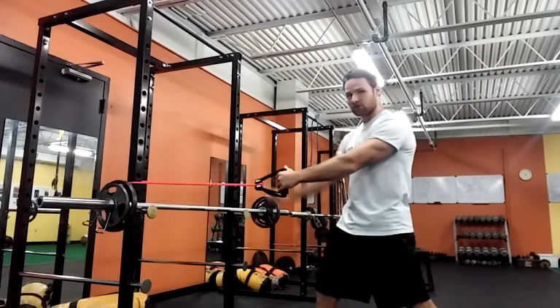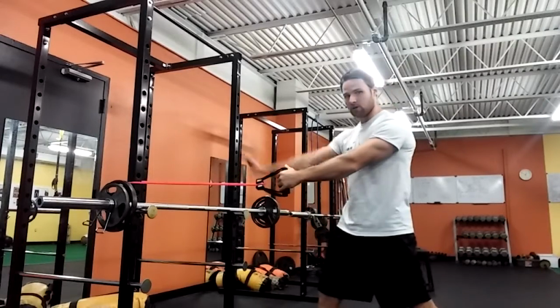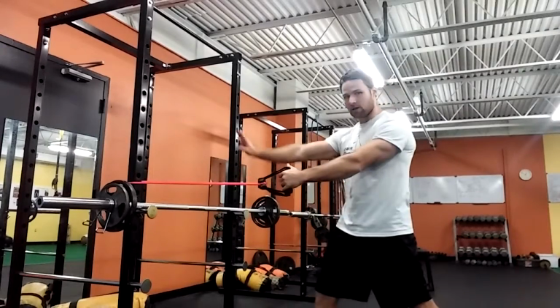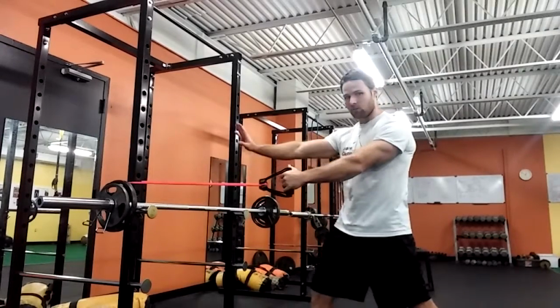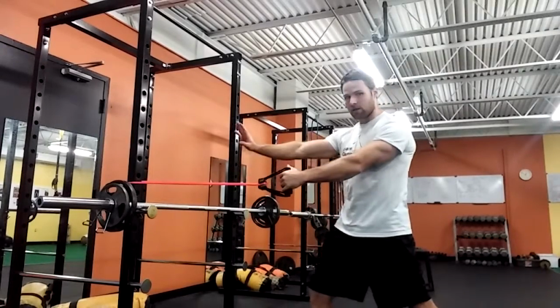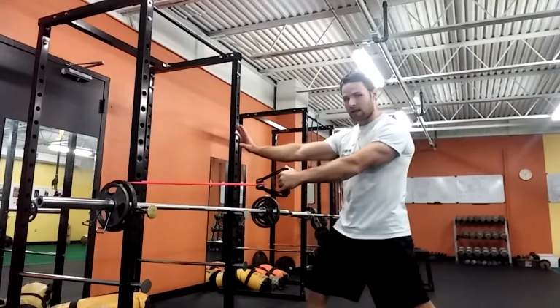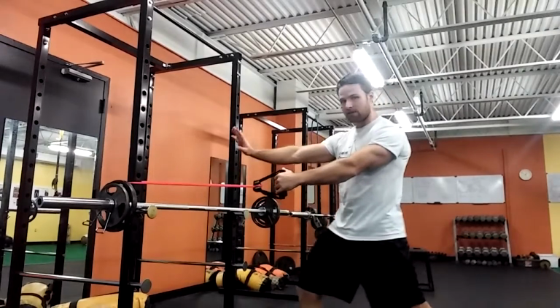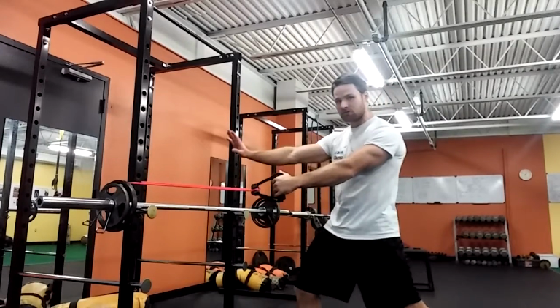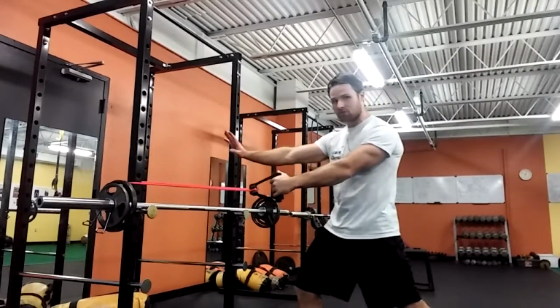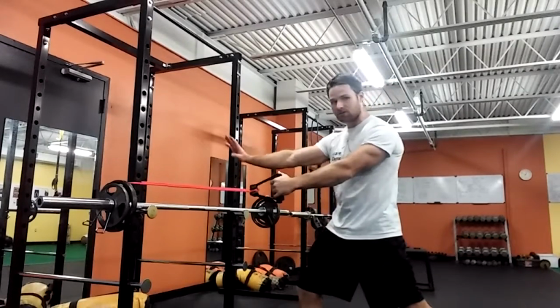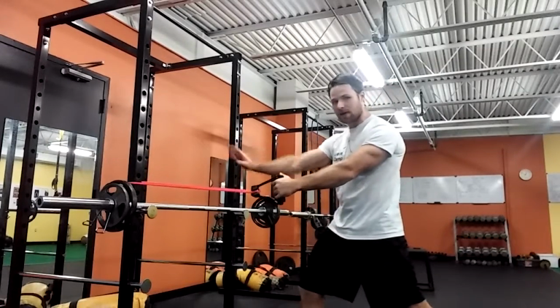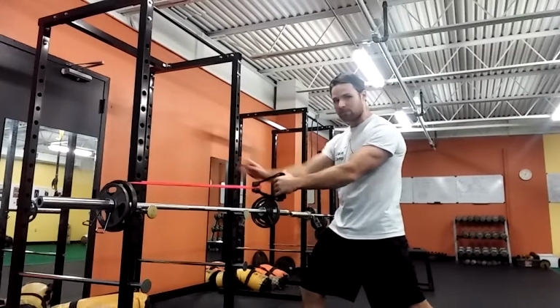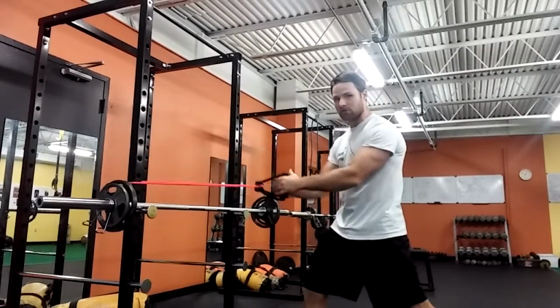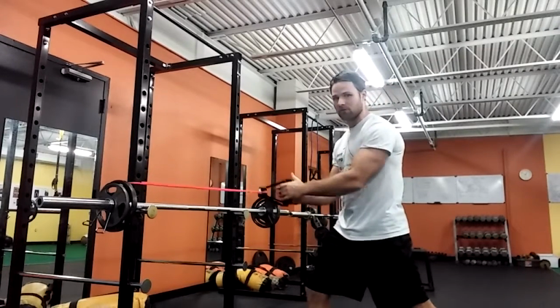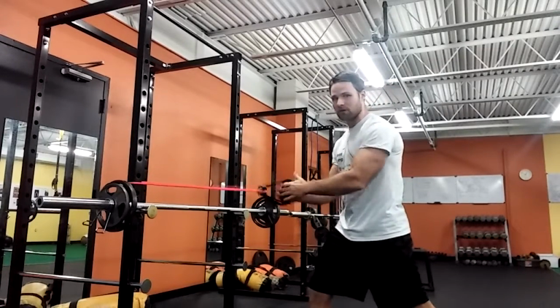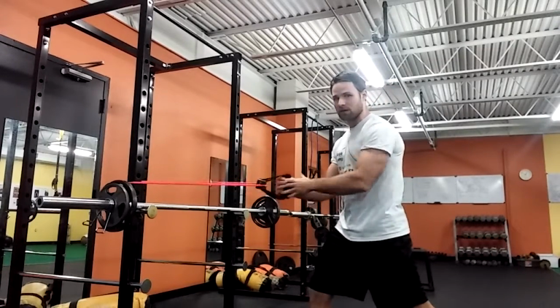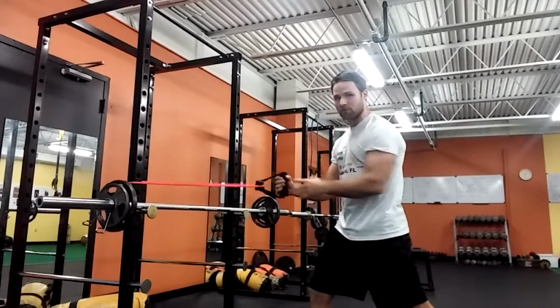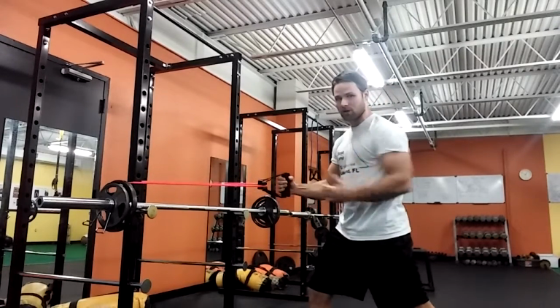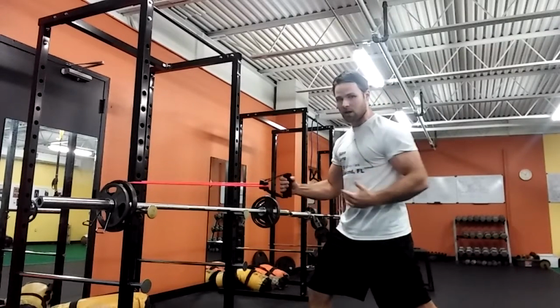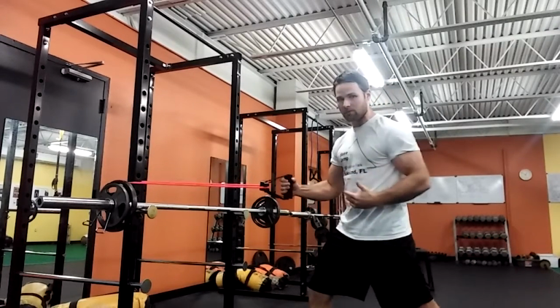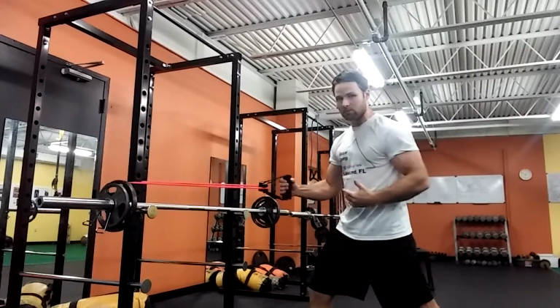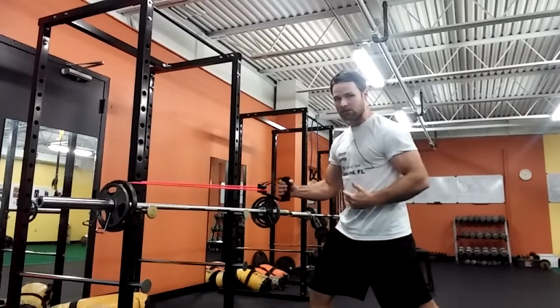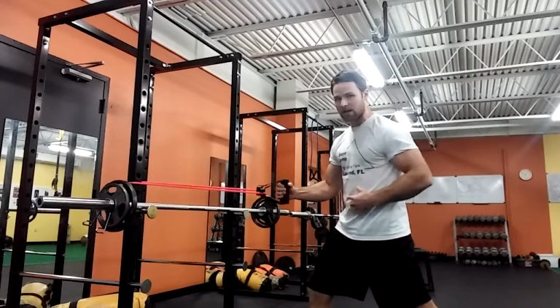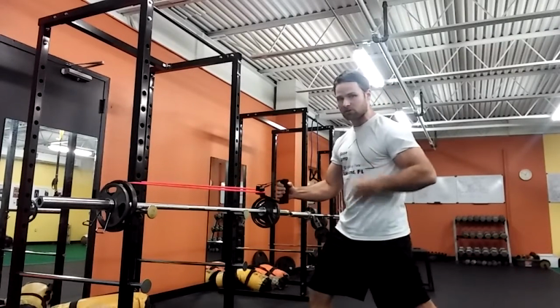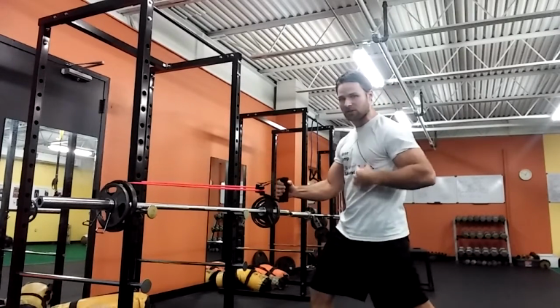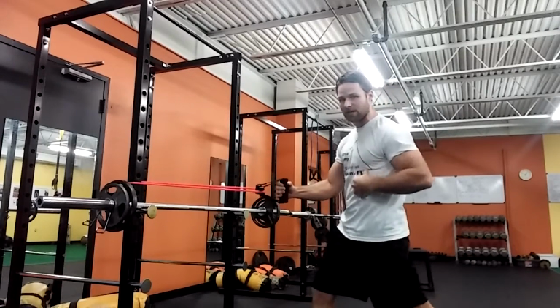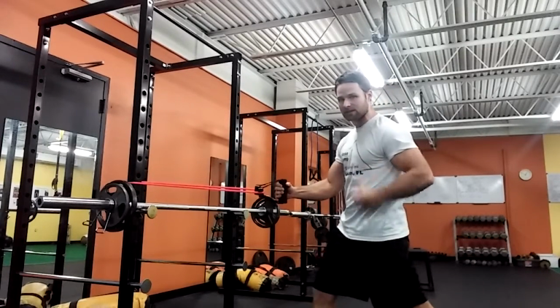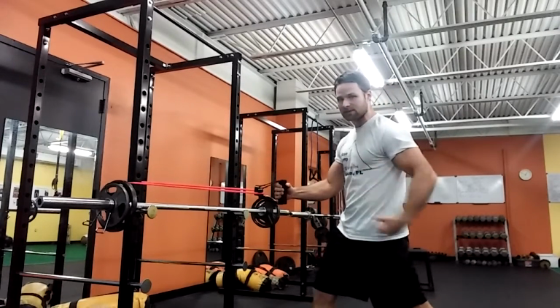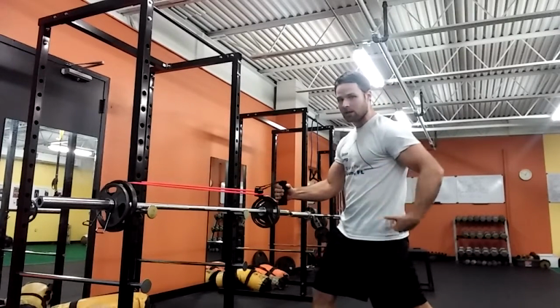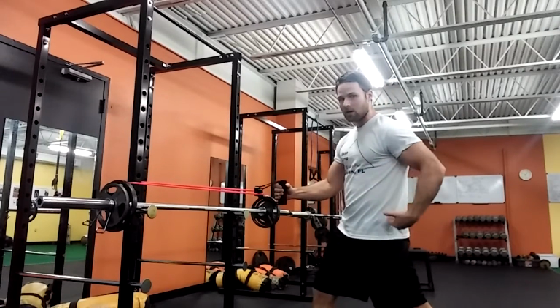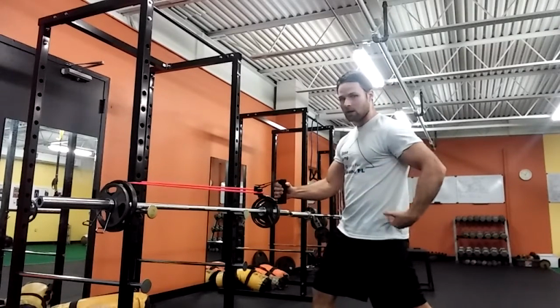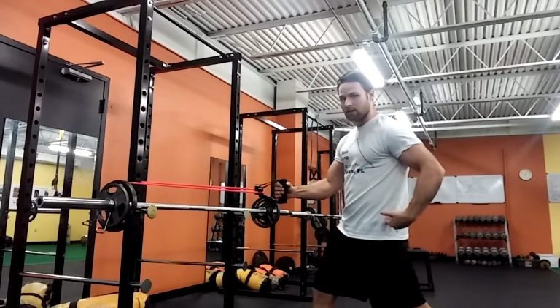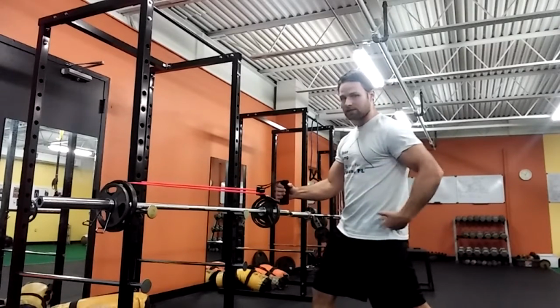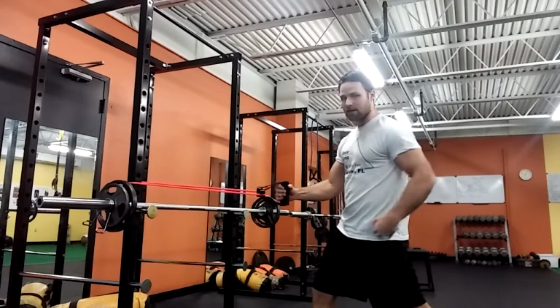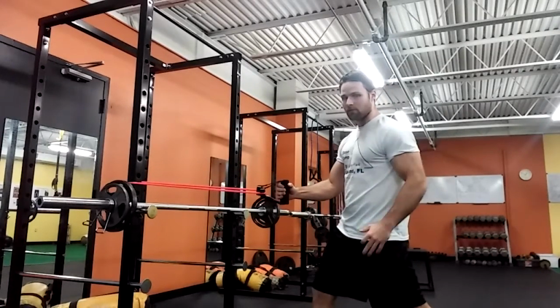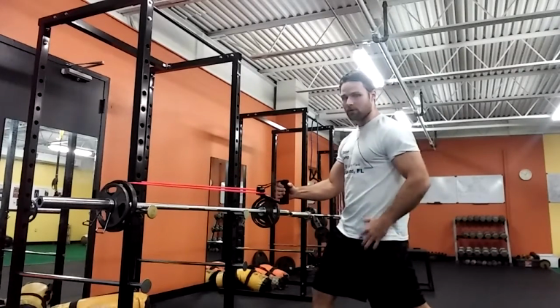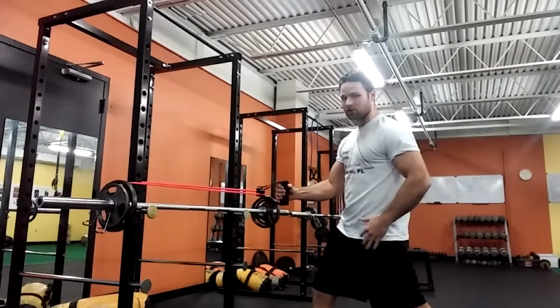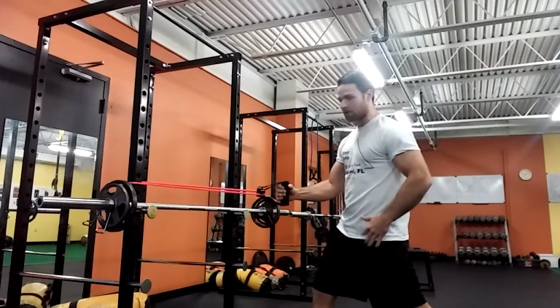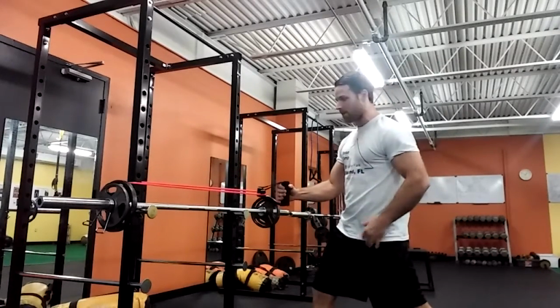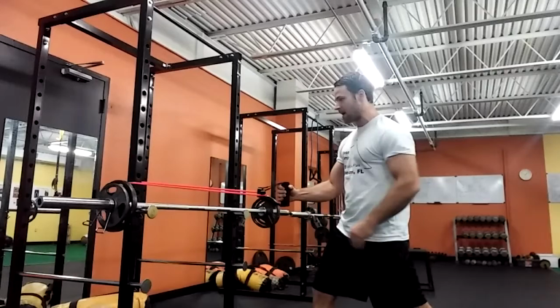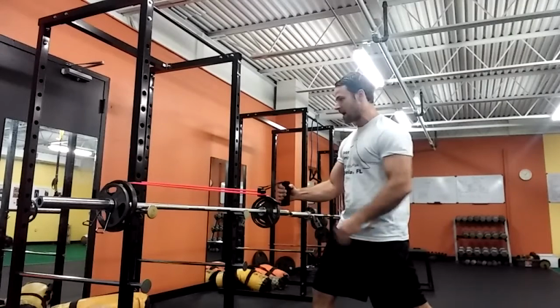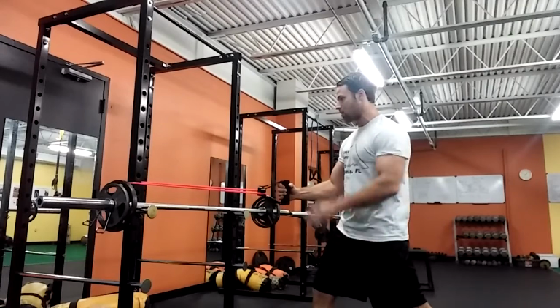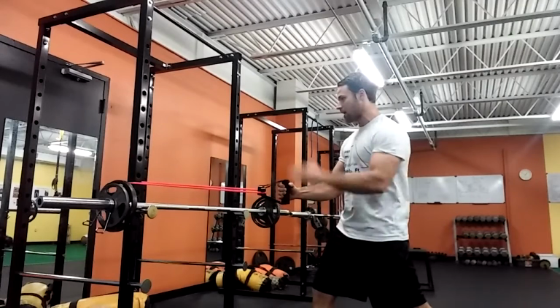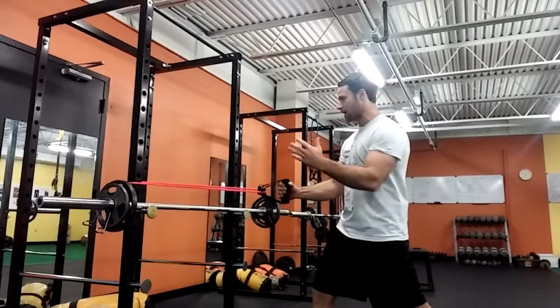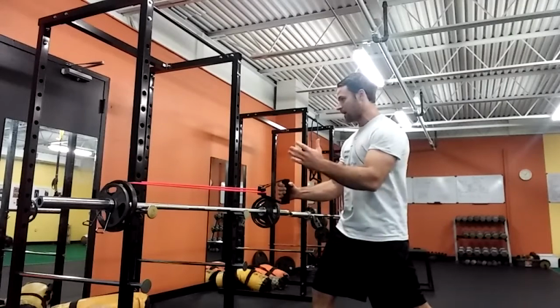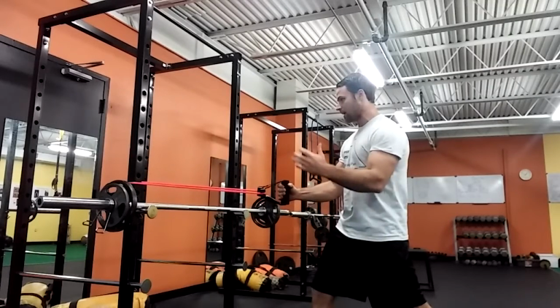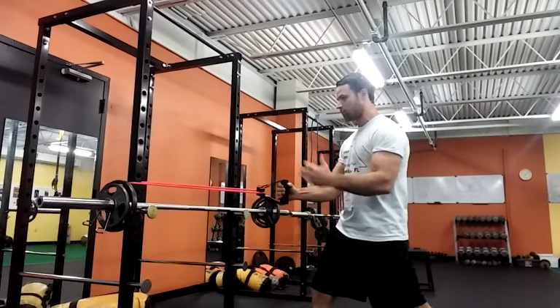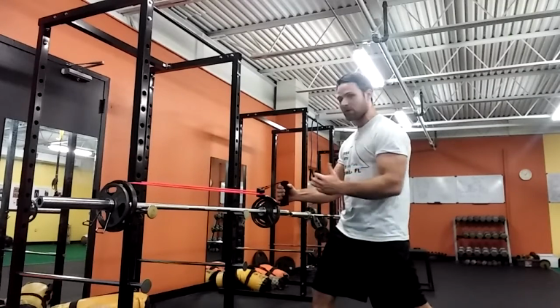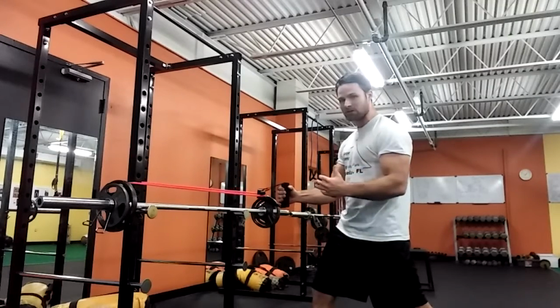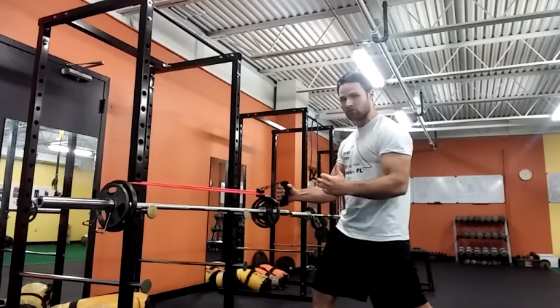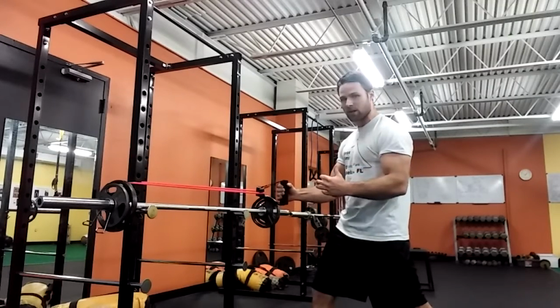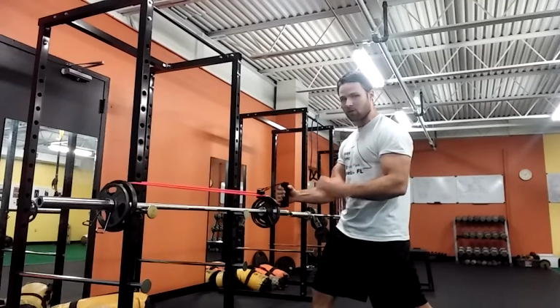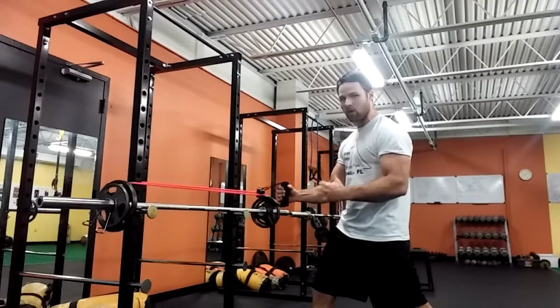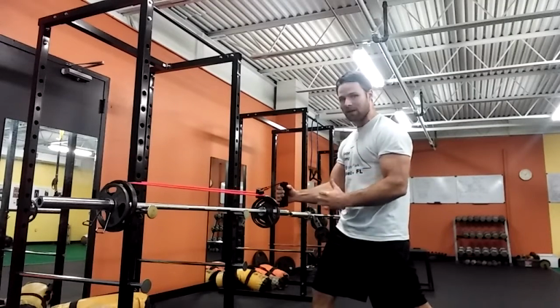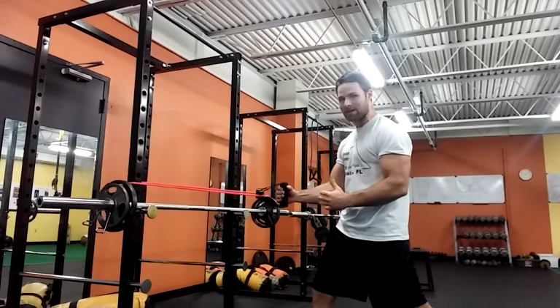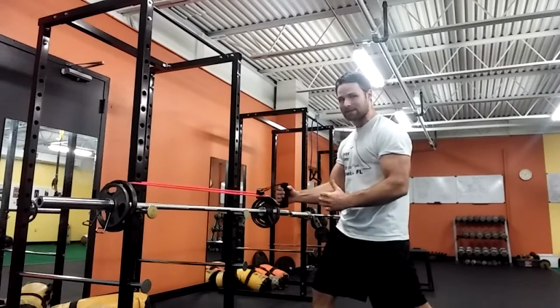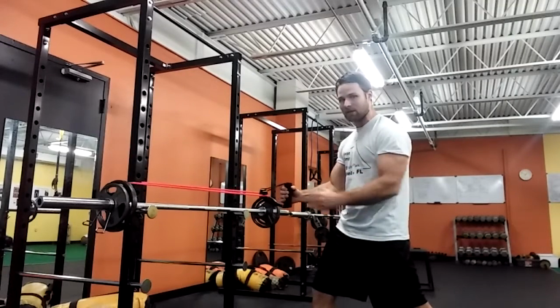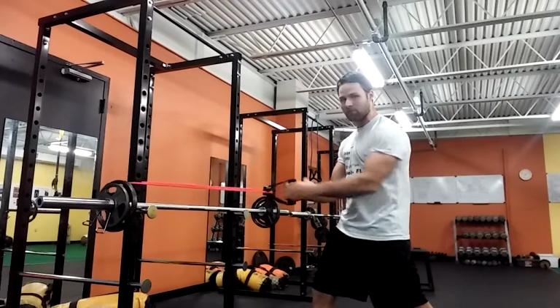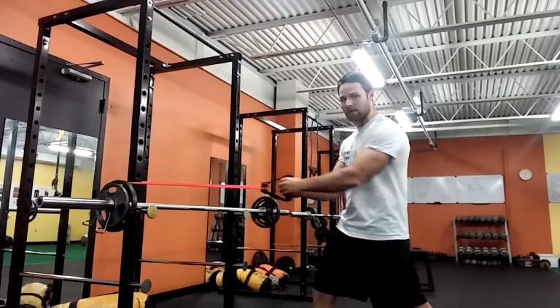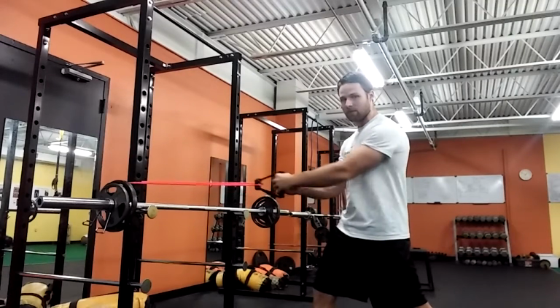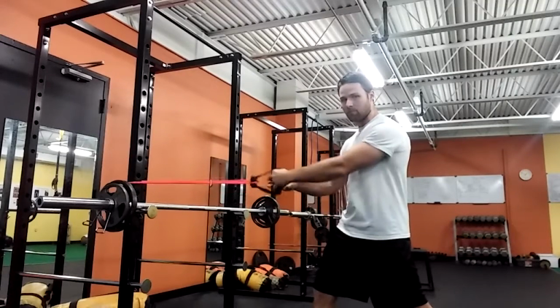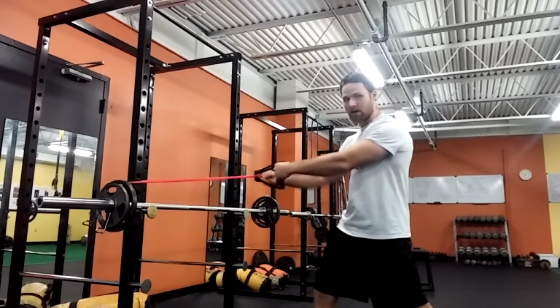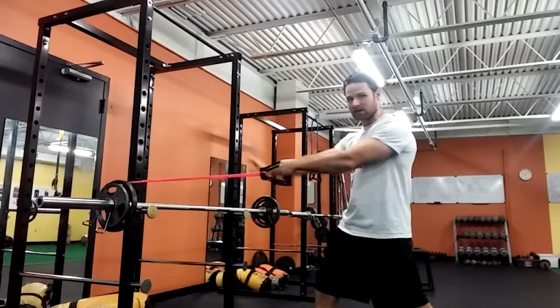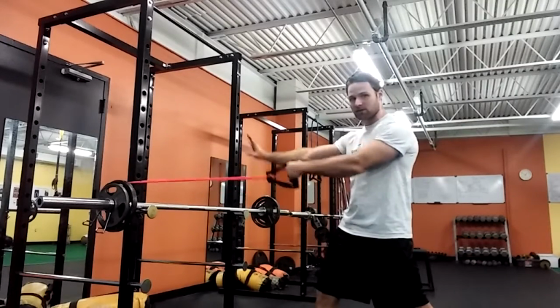We're going to have two types of it. I'm going to come into a stagger stance, tying the butt cheek to my back leg, trying to lock myself into place.